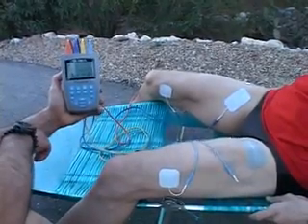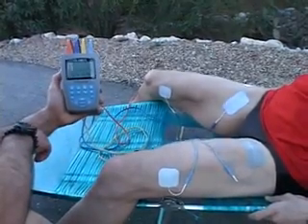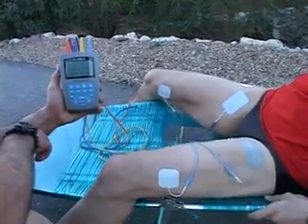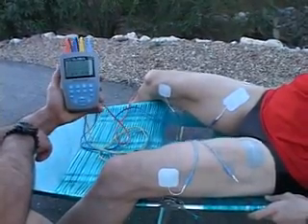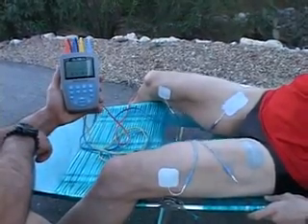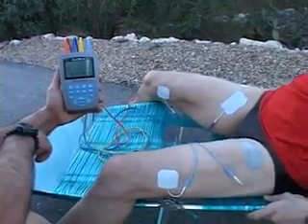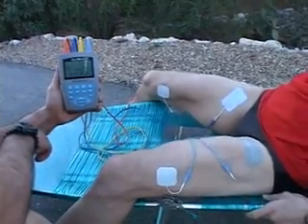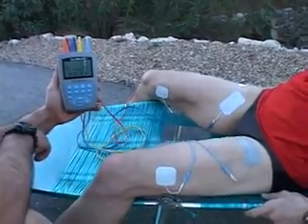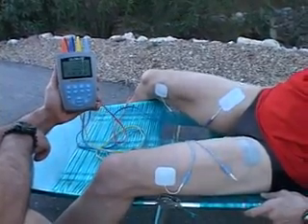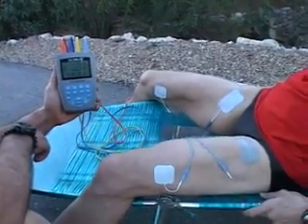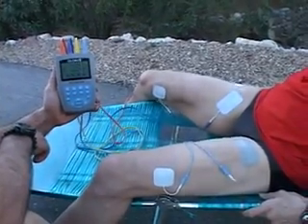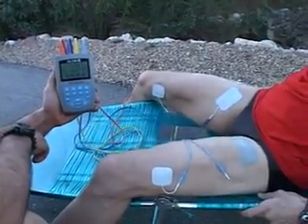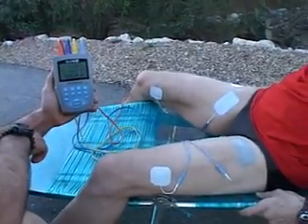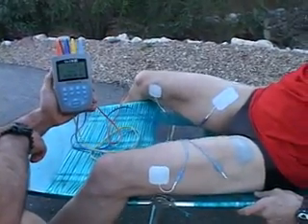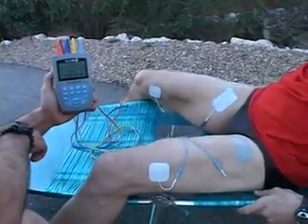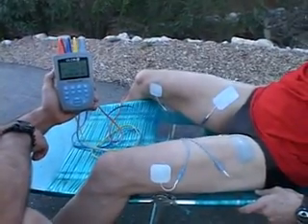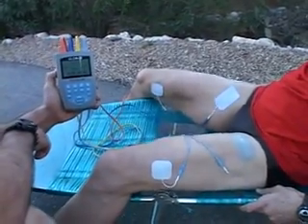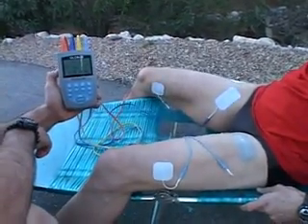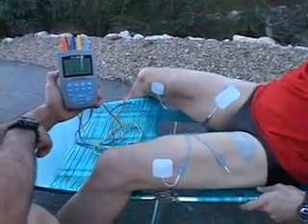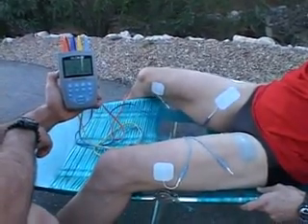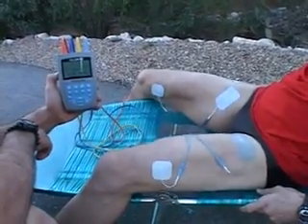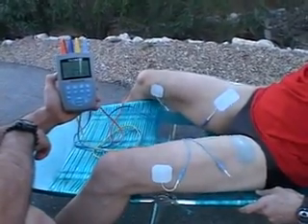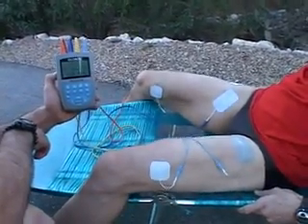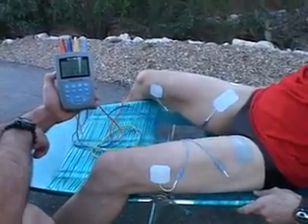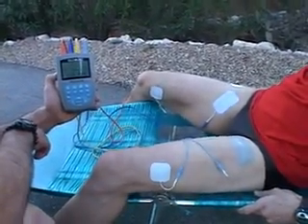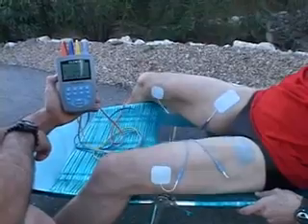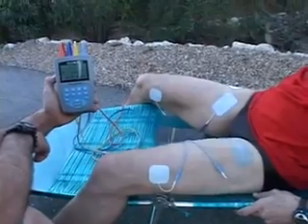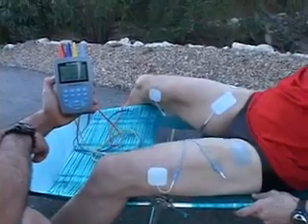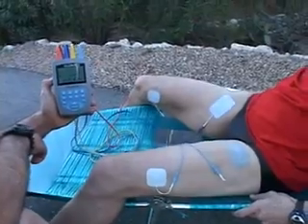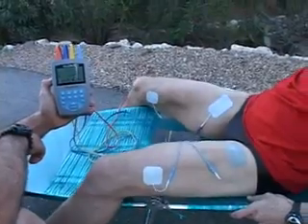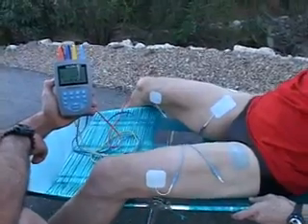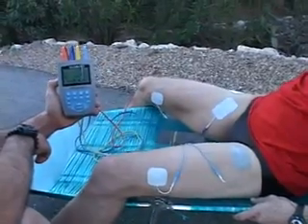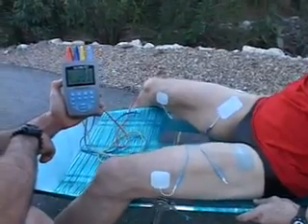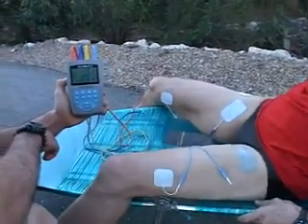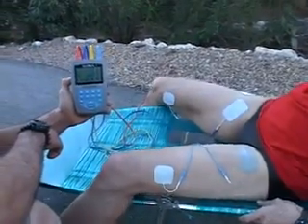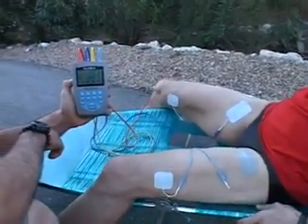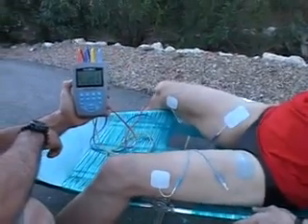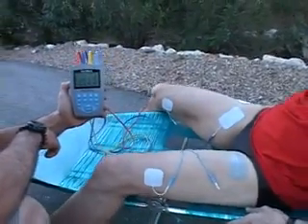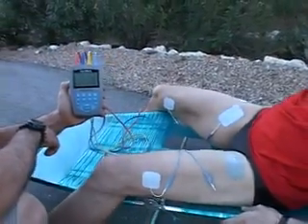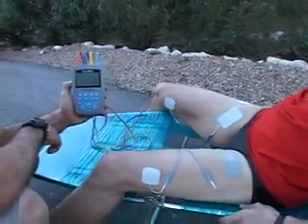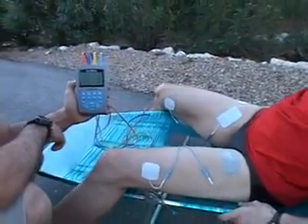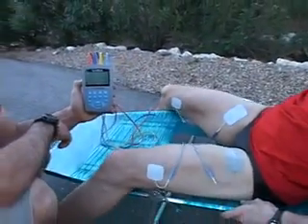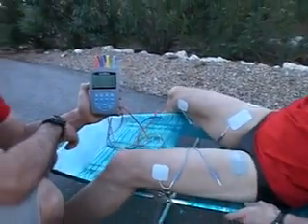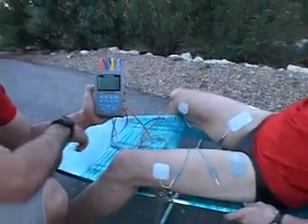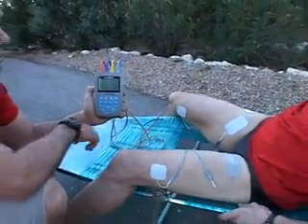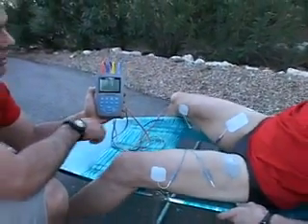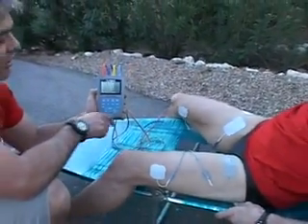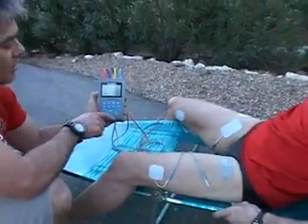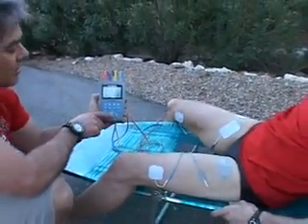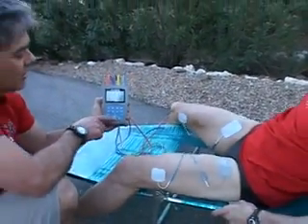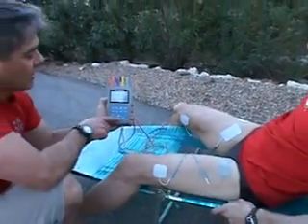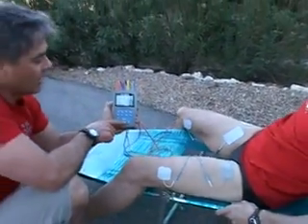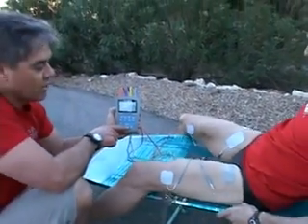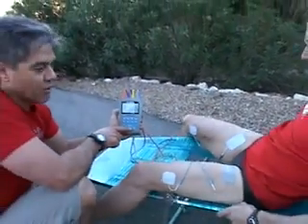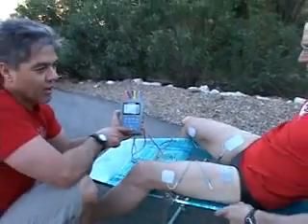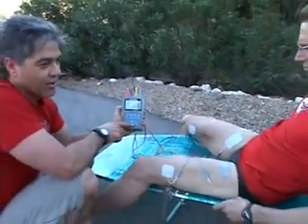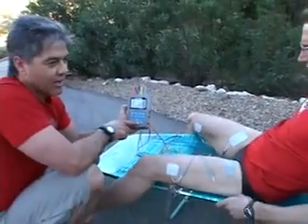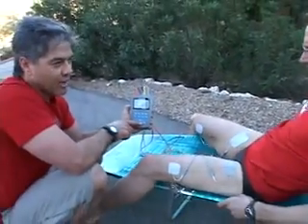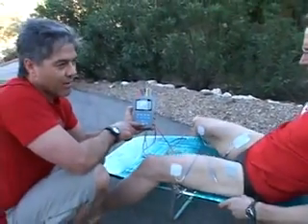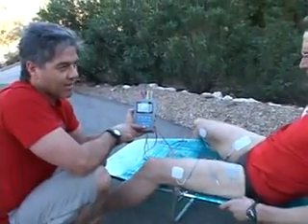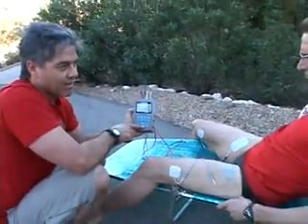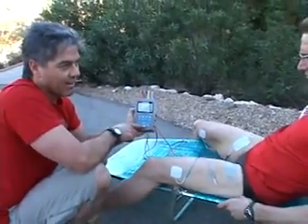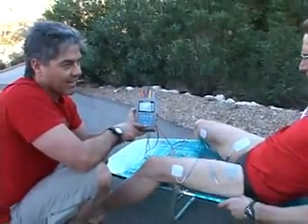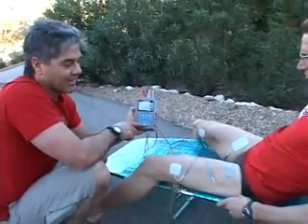That concludes our video for your first active recovery usage. Enjoy your EMS device.